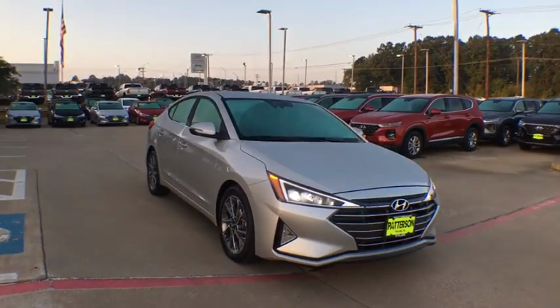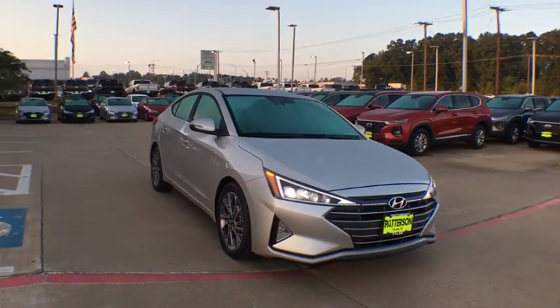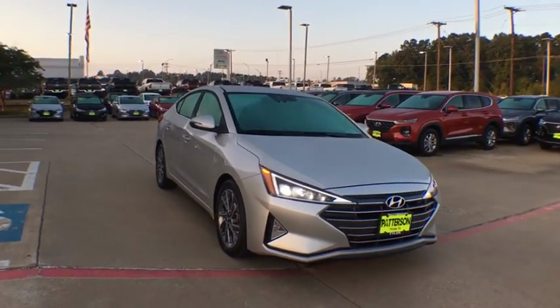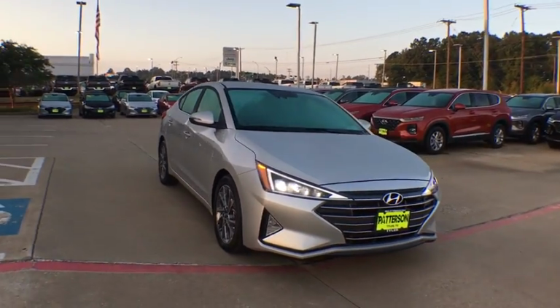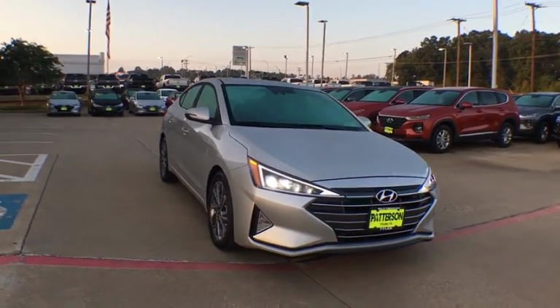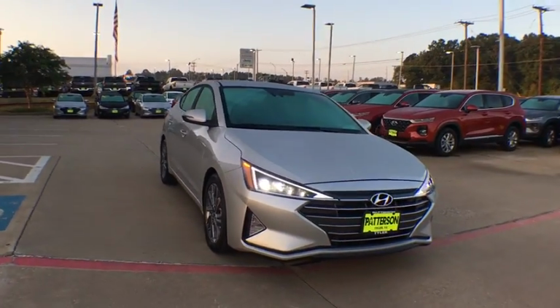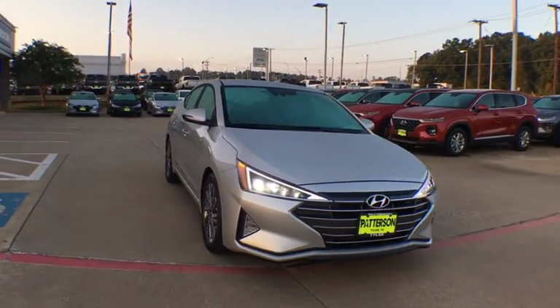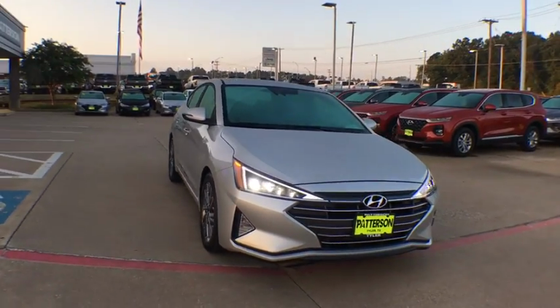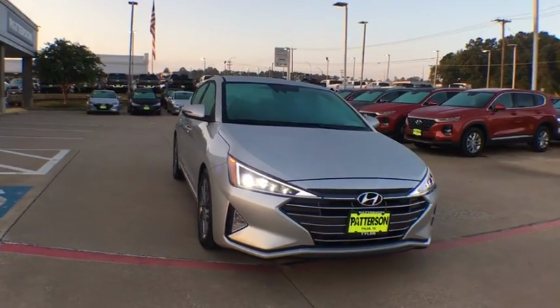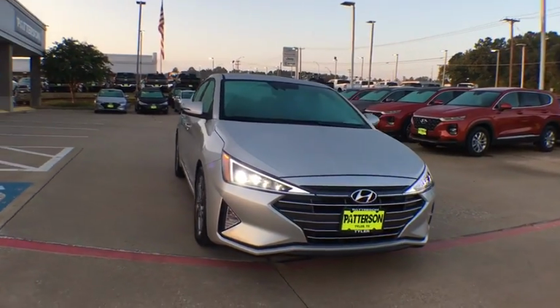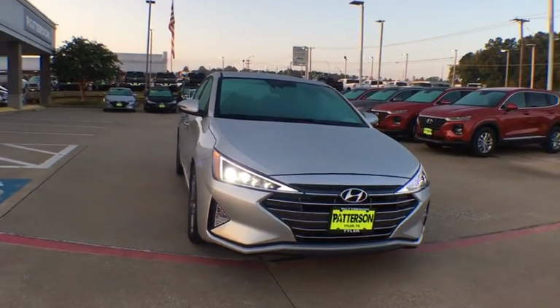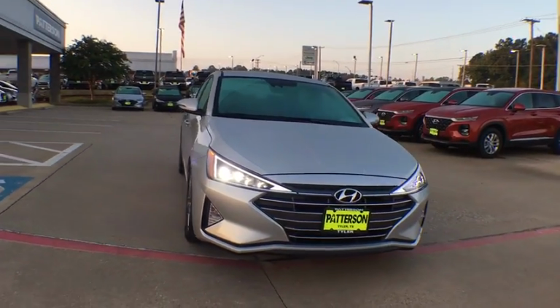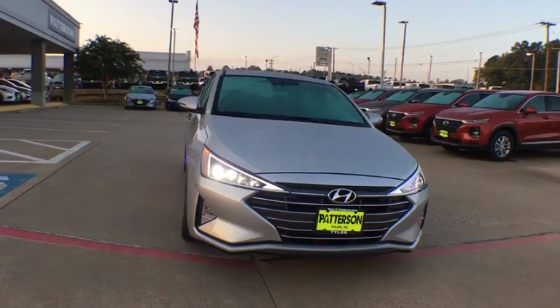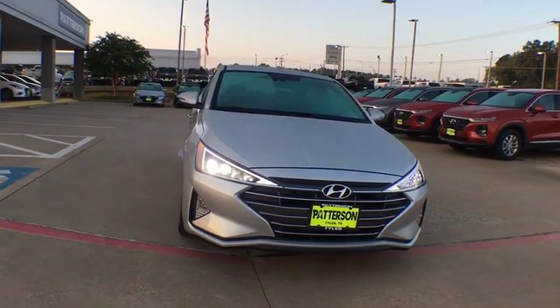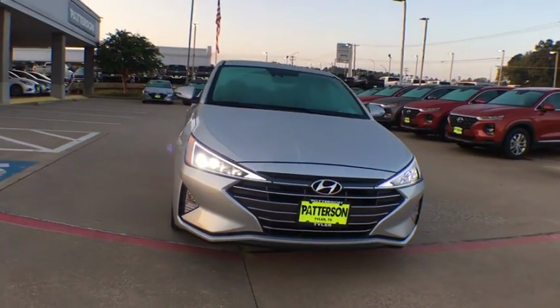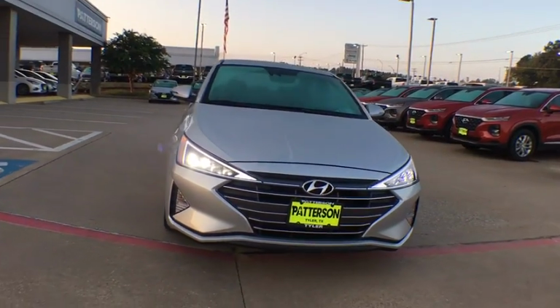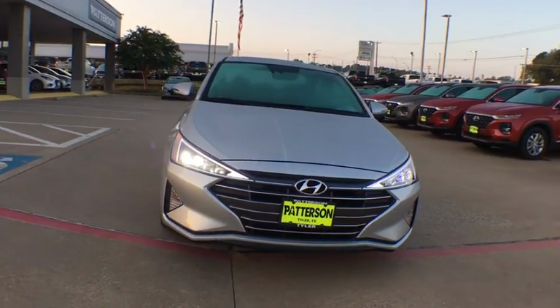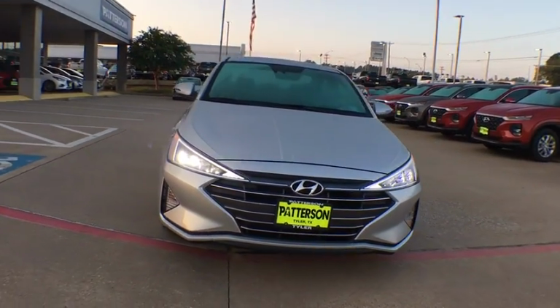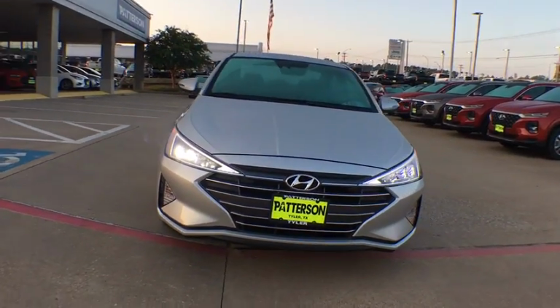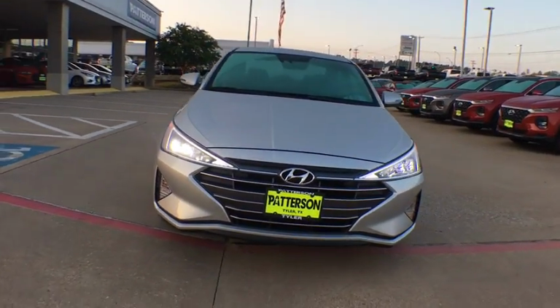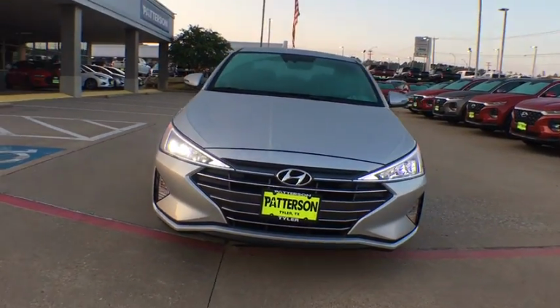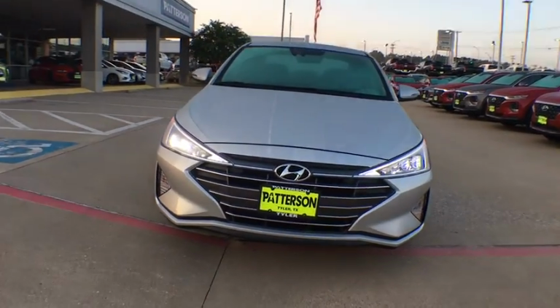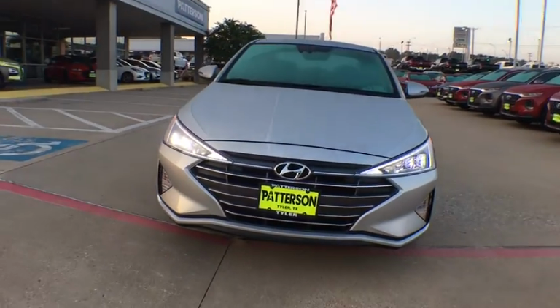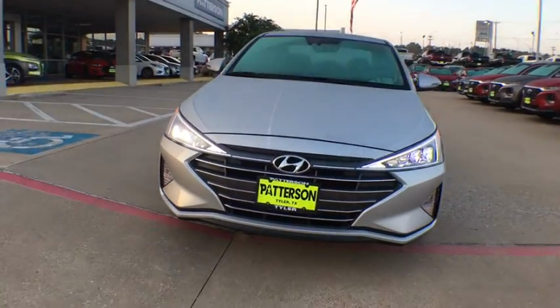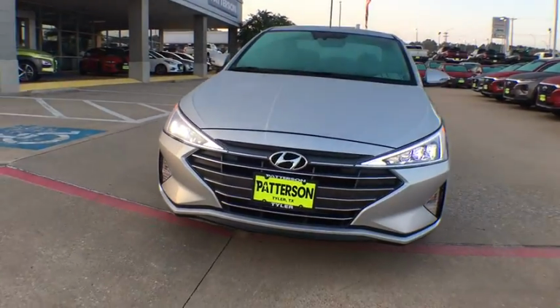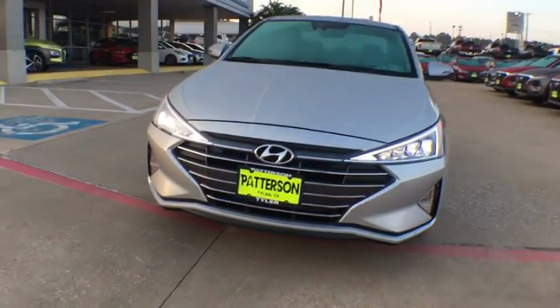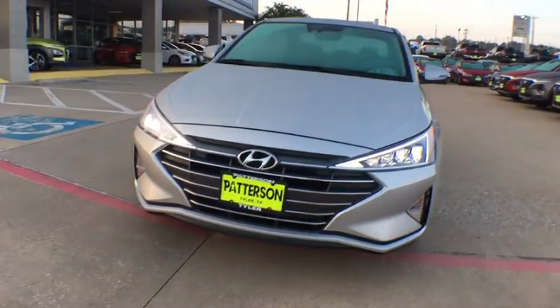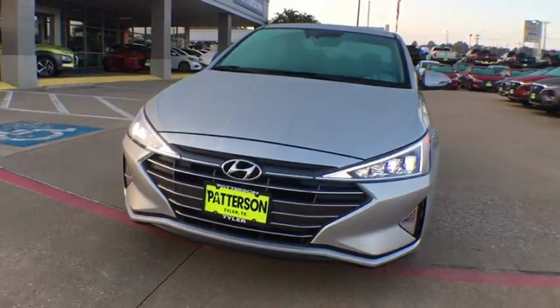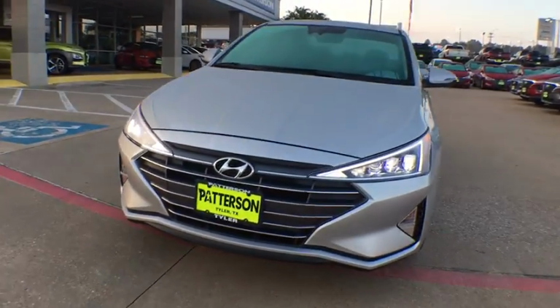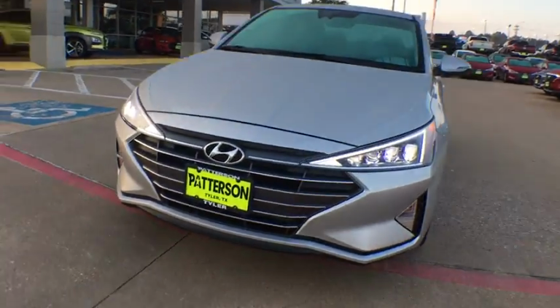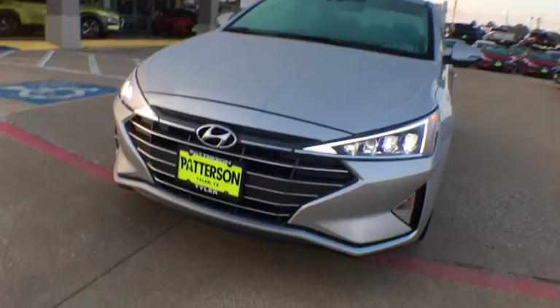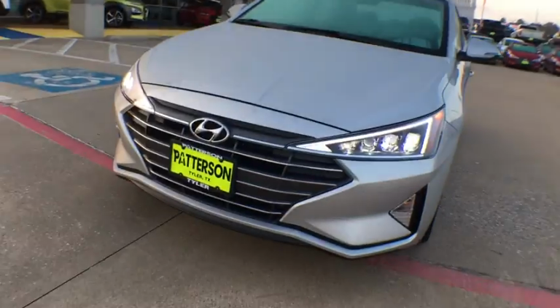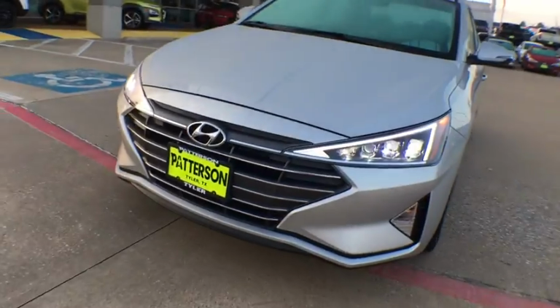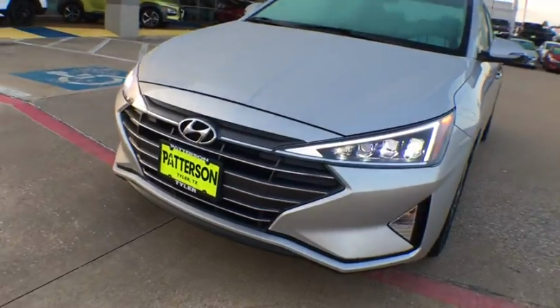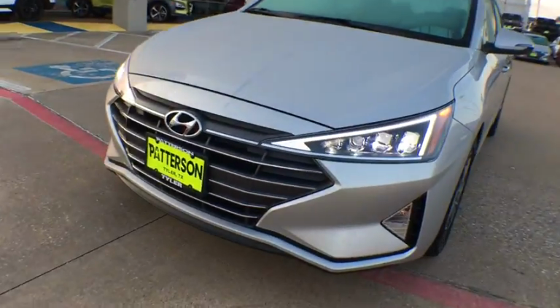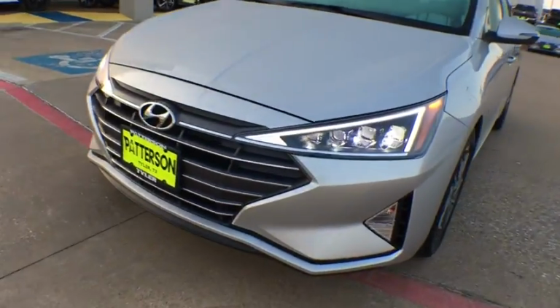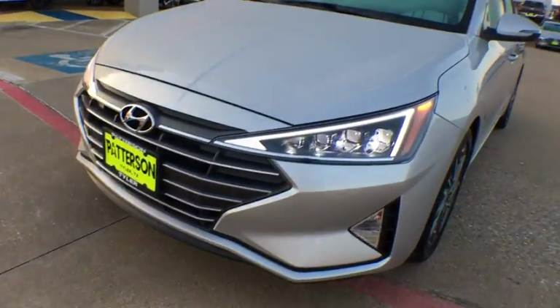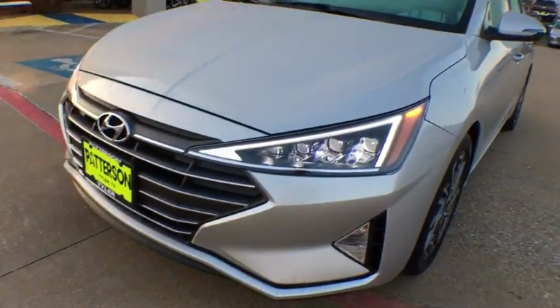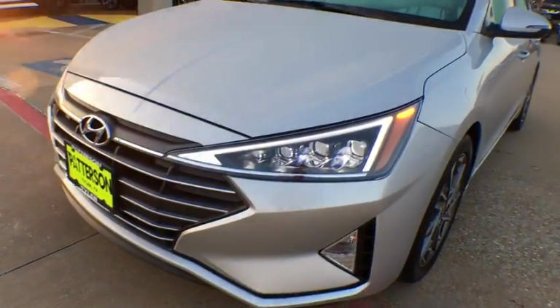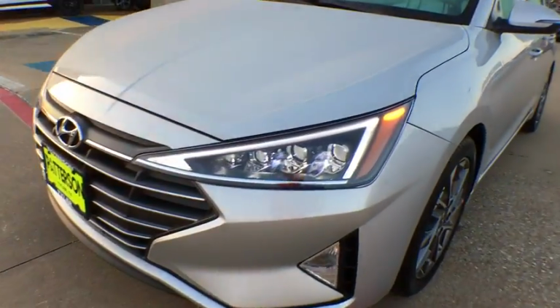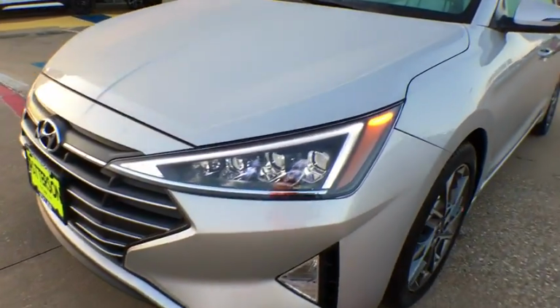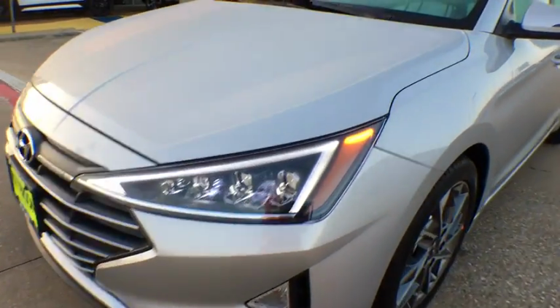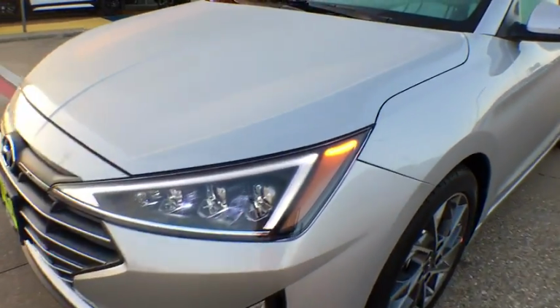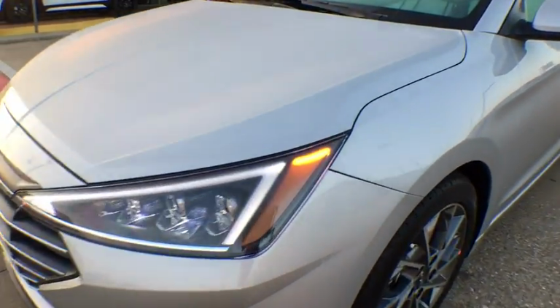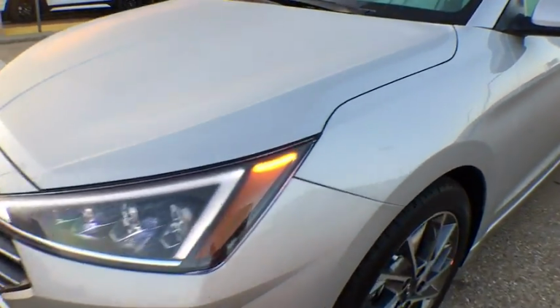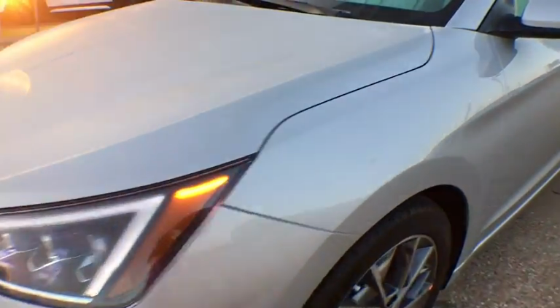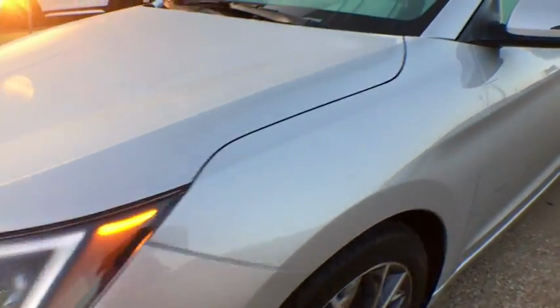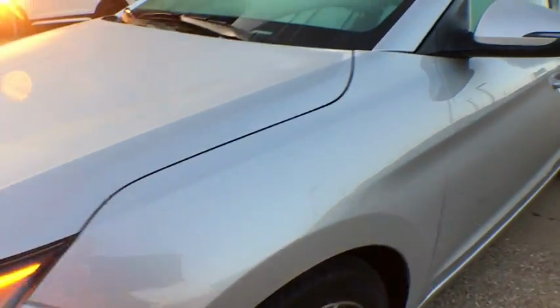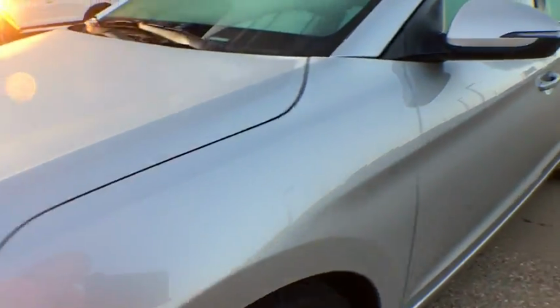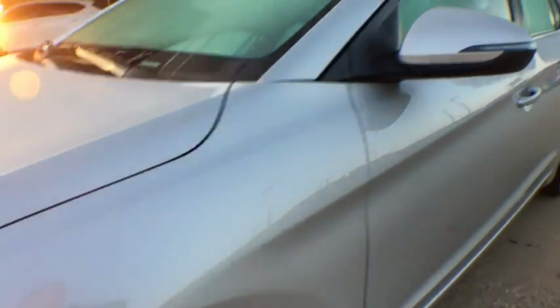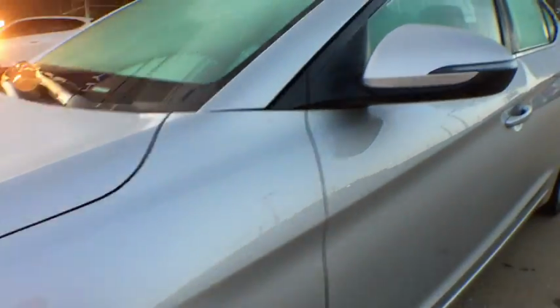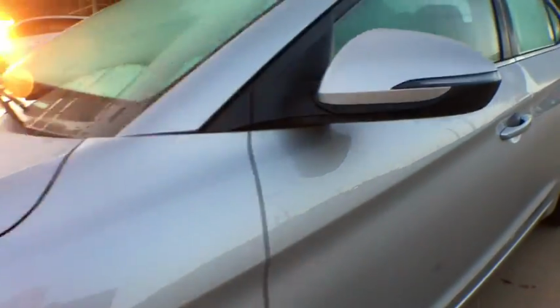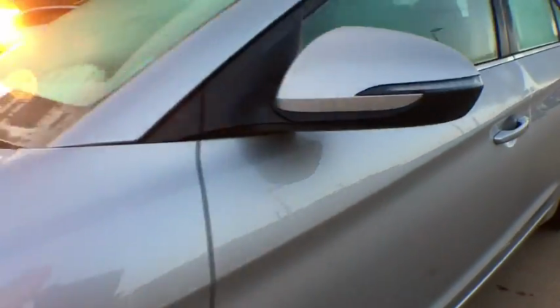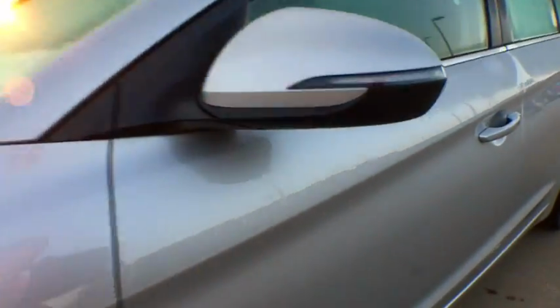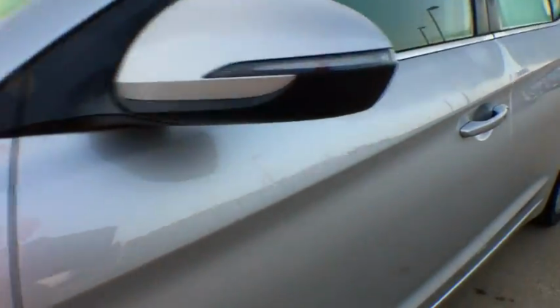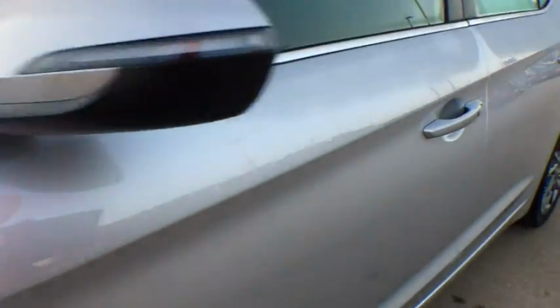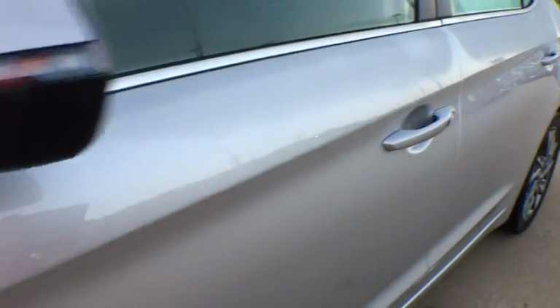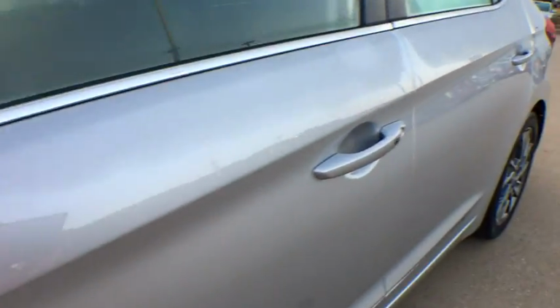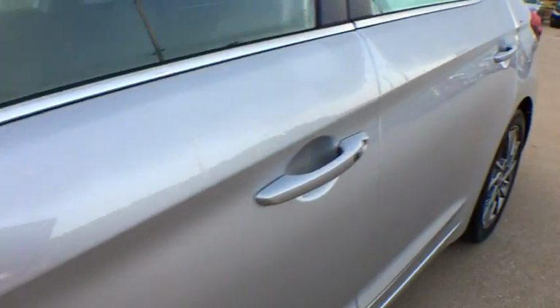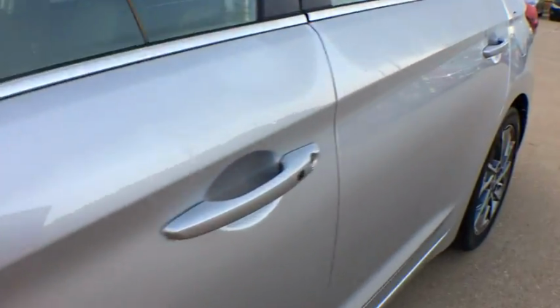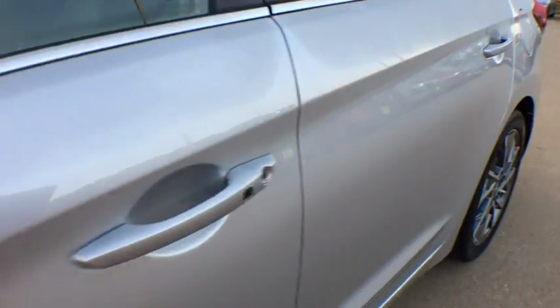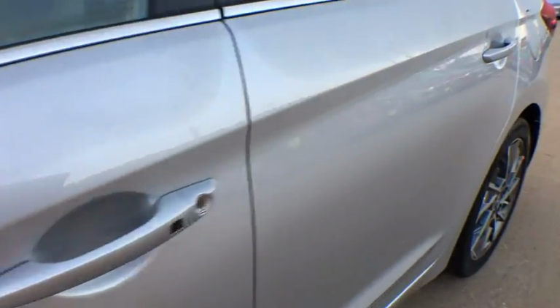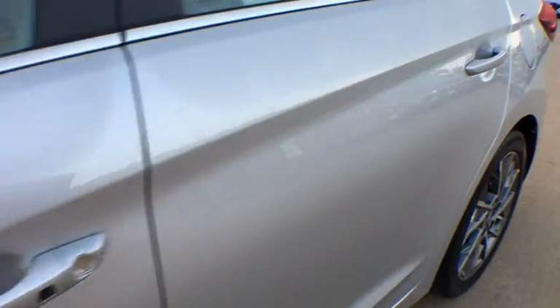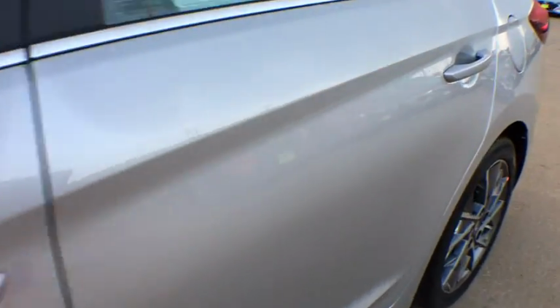Security system, electronic stability control, rear window defroster, power windows, heated front seats, and brake assist.